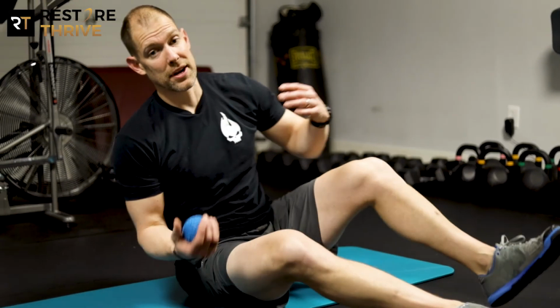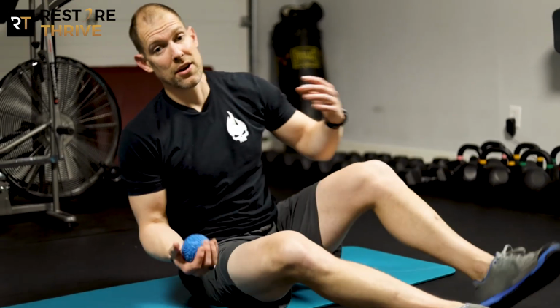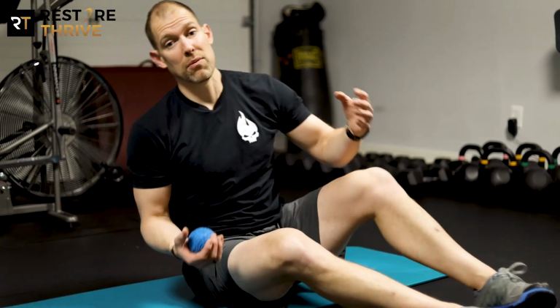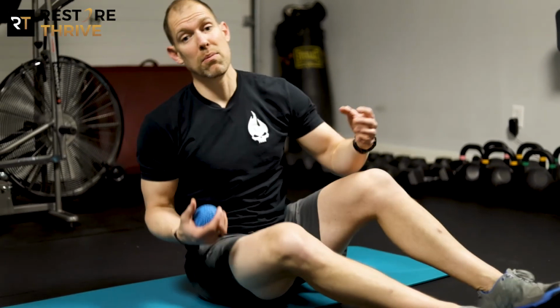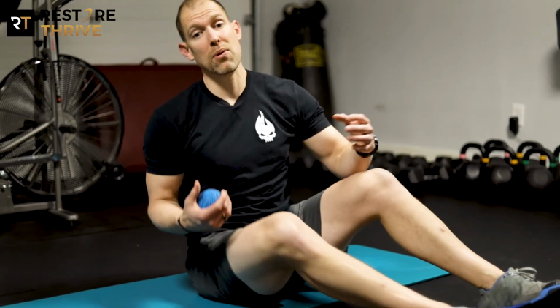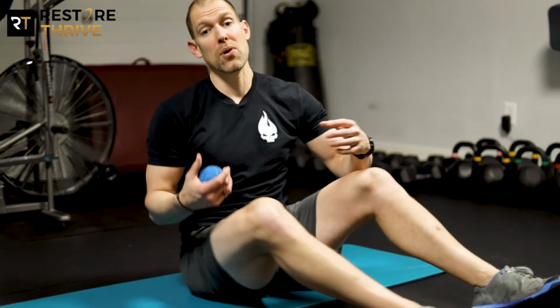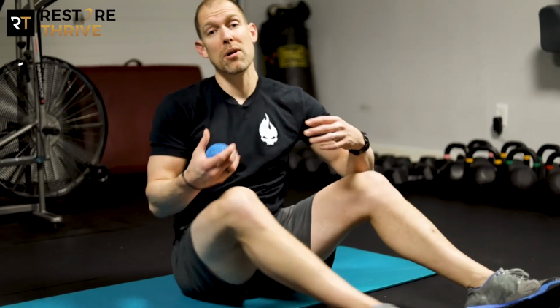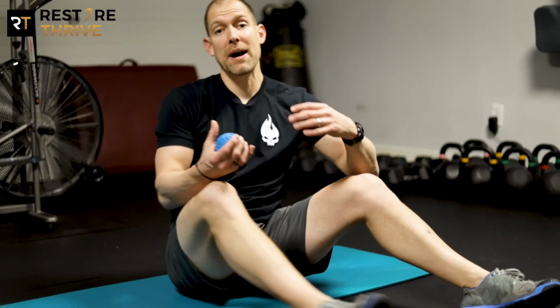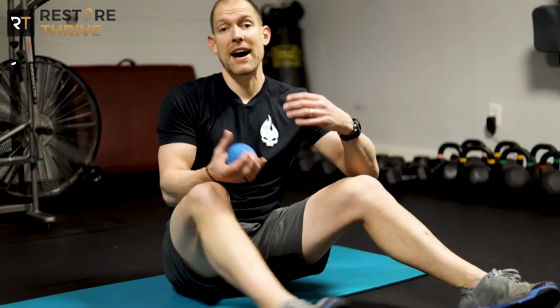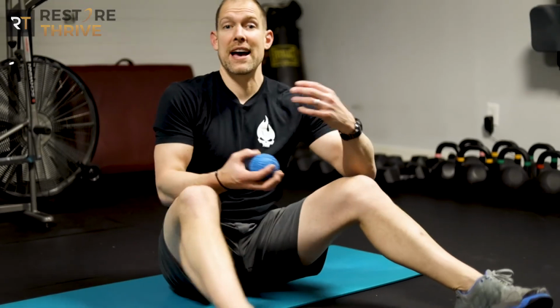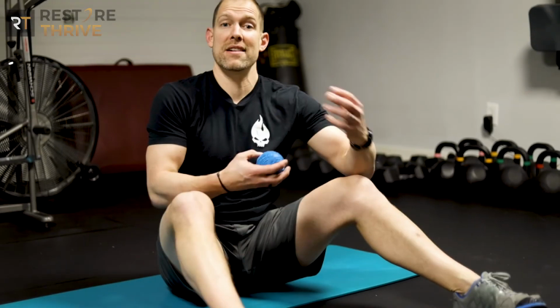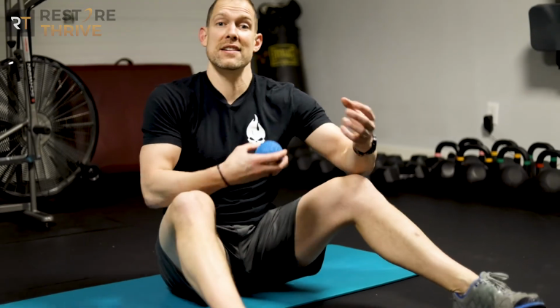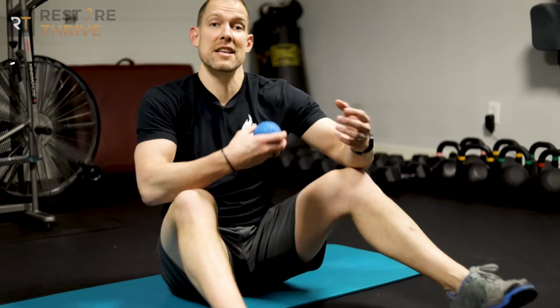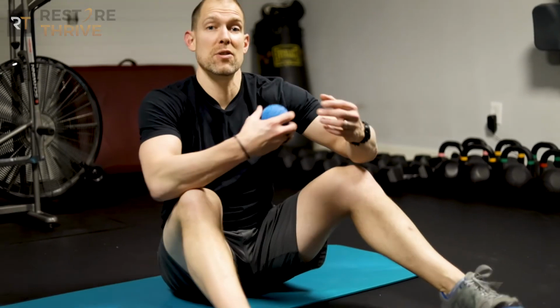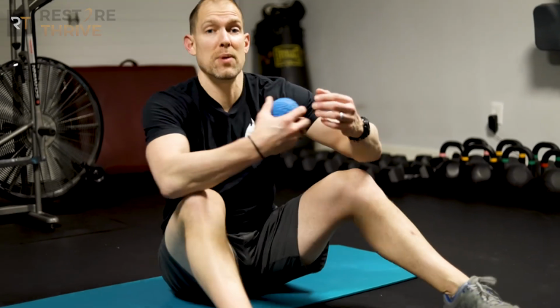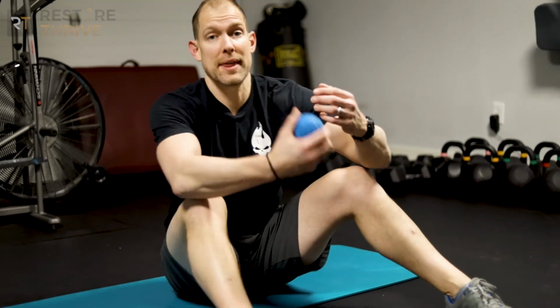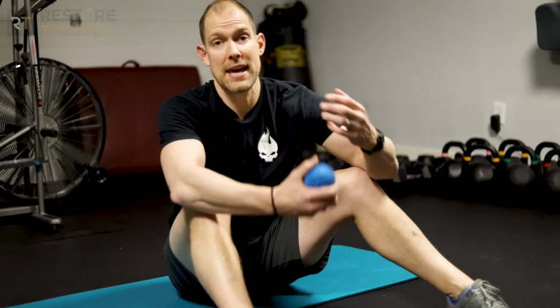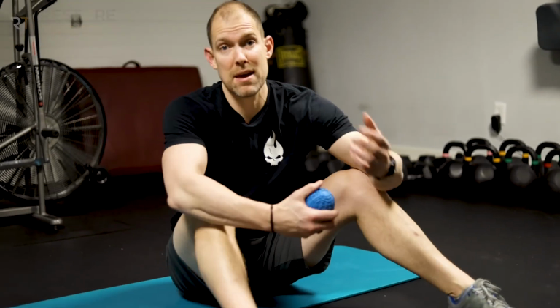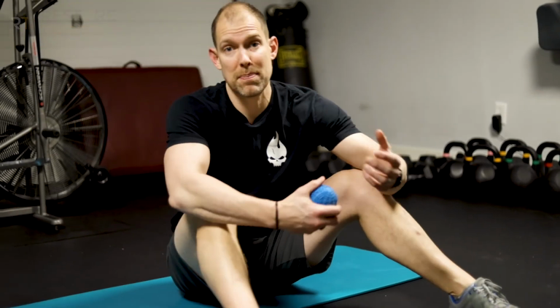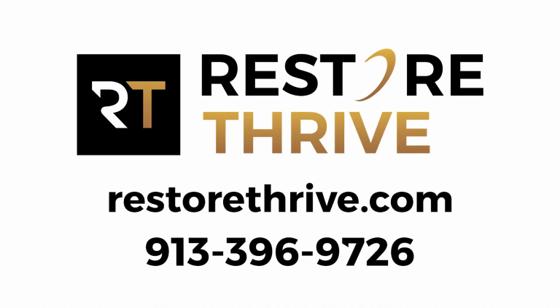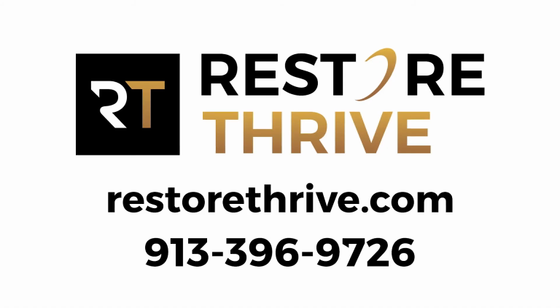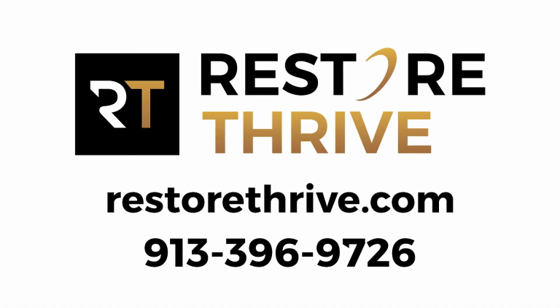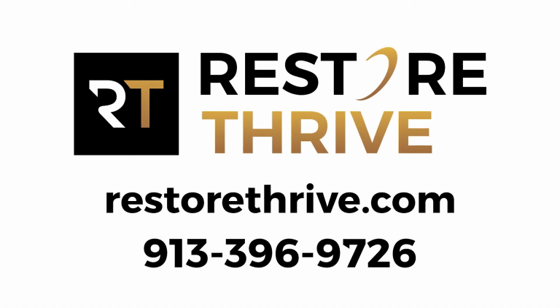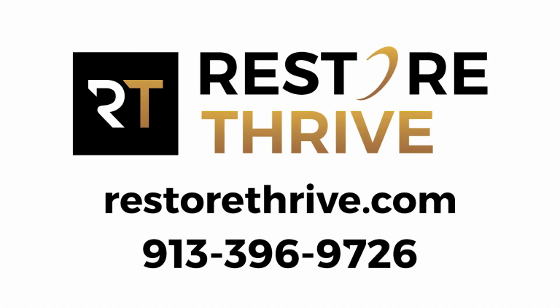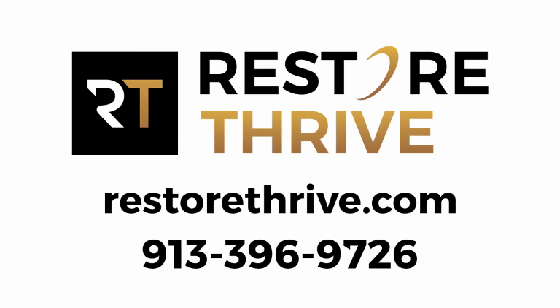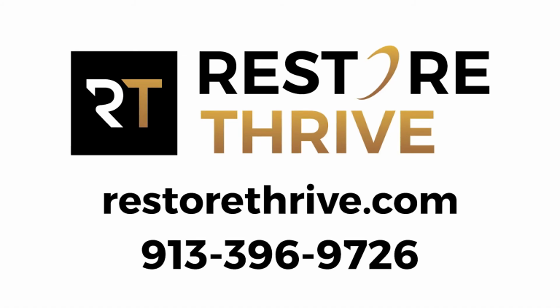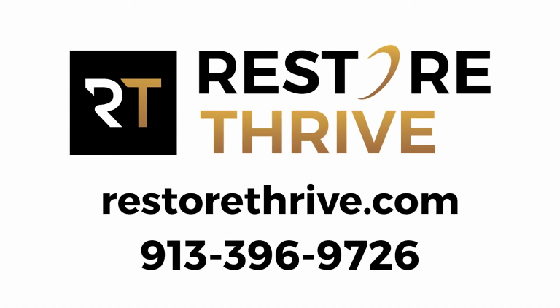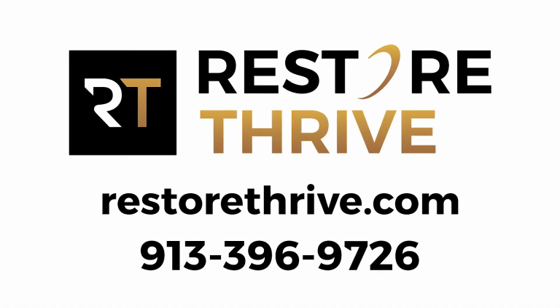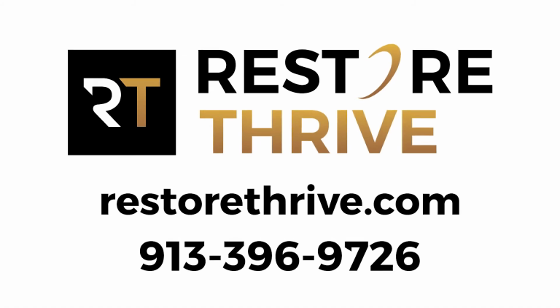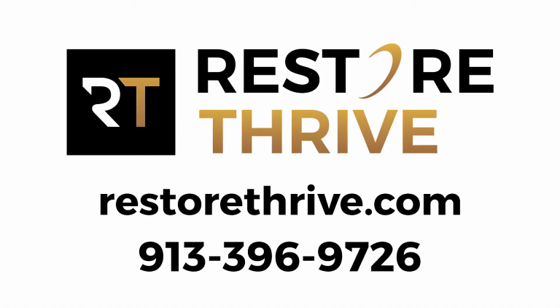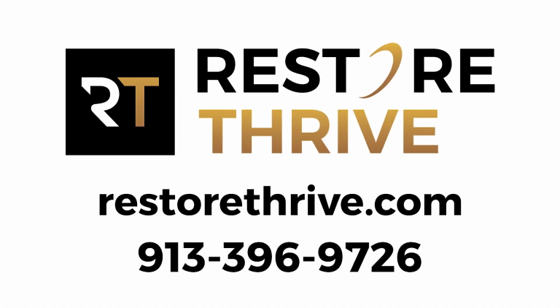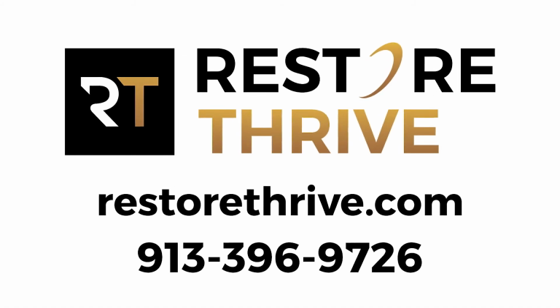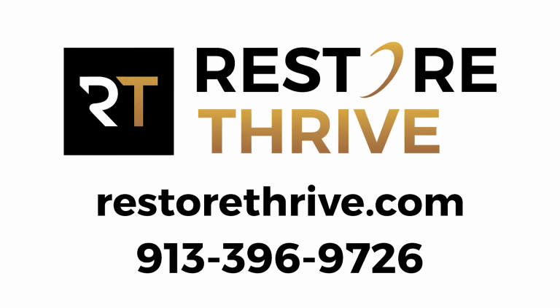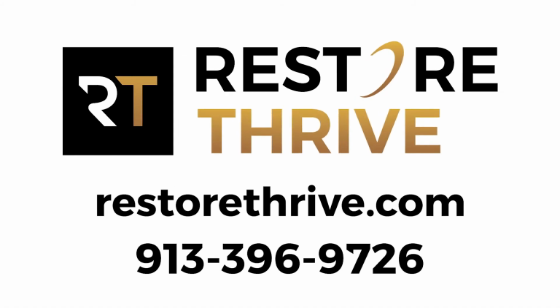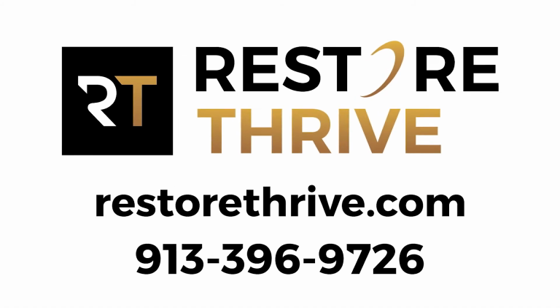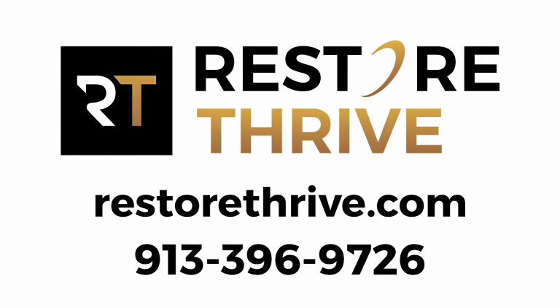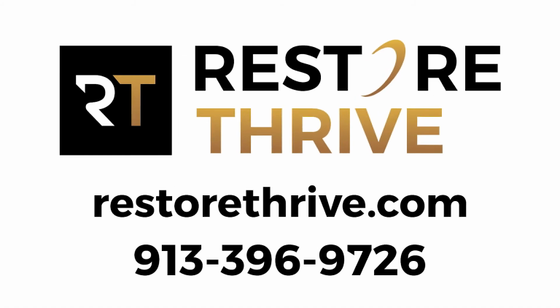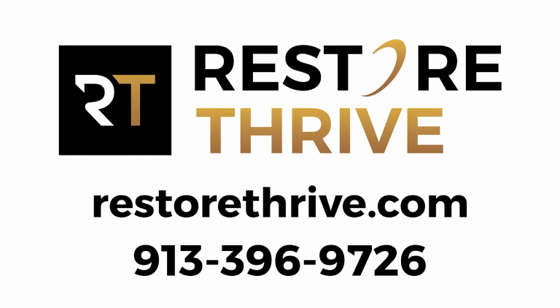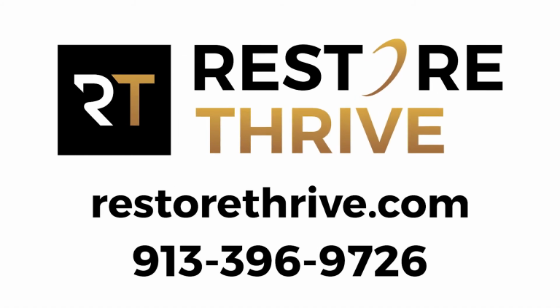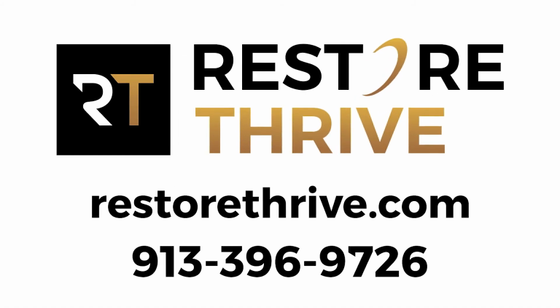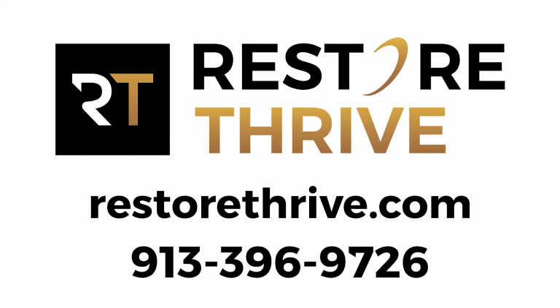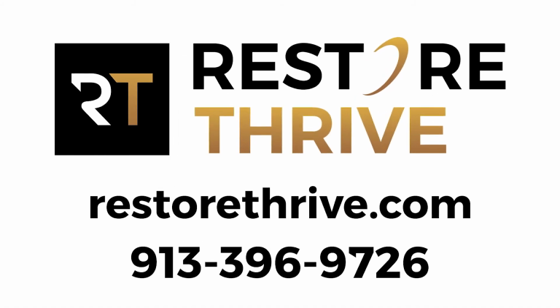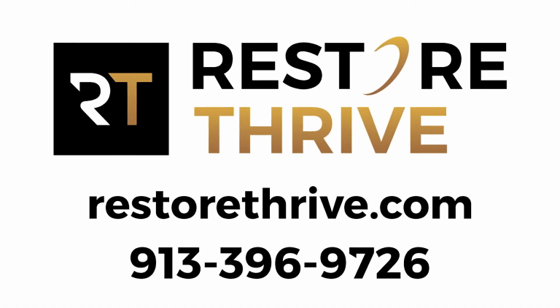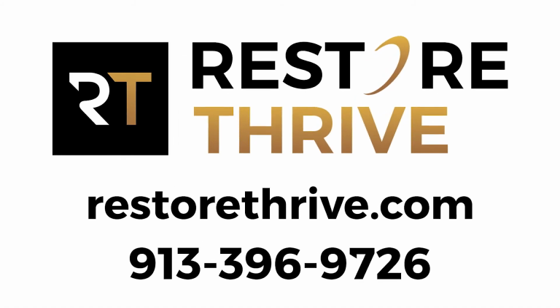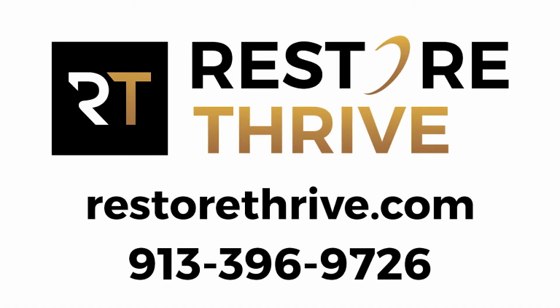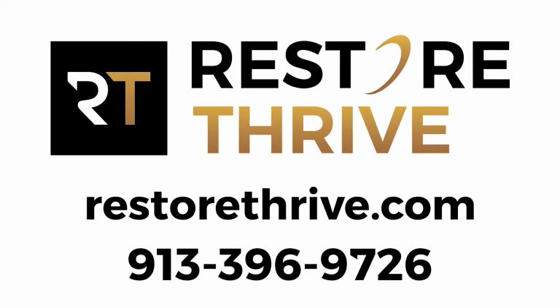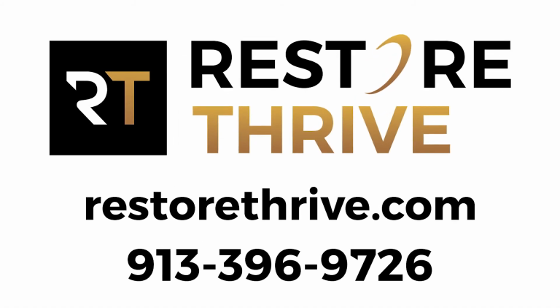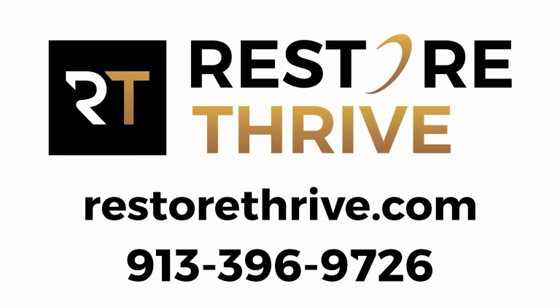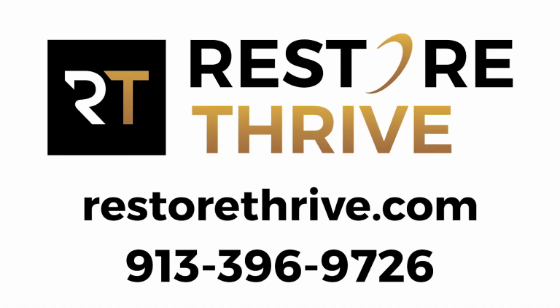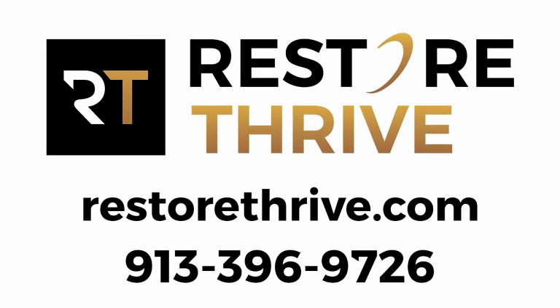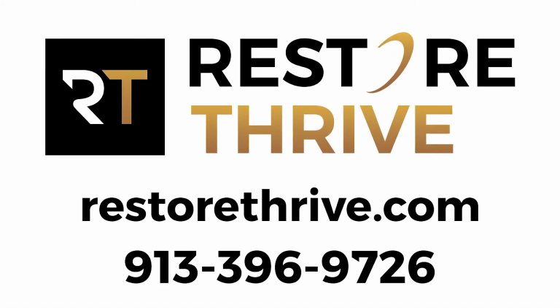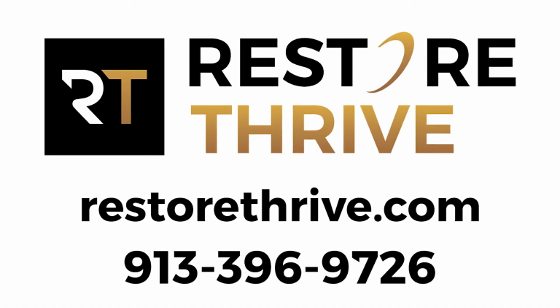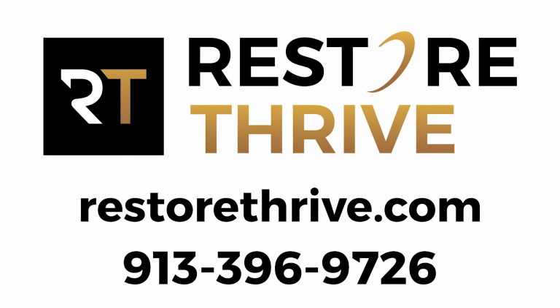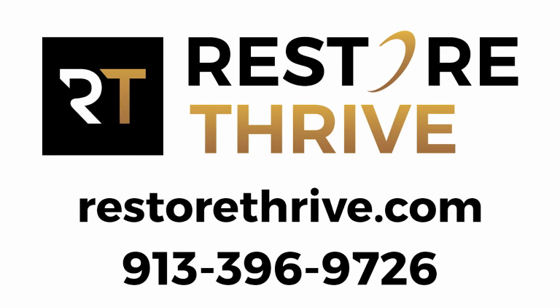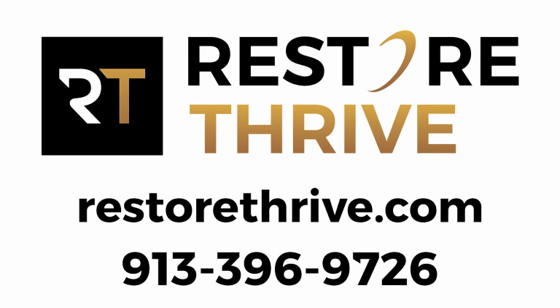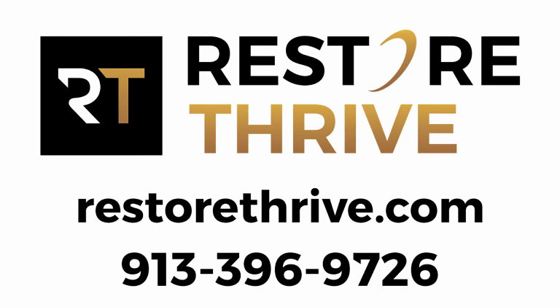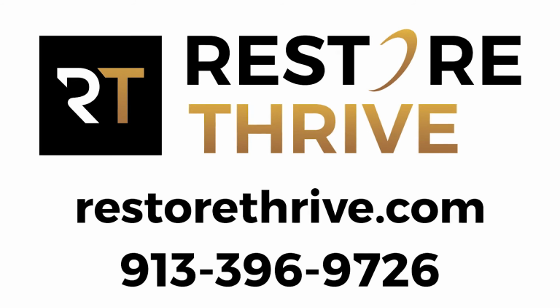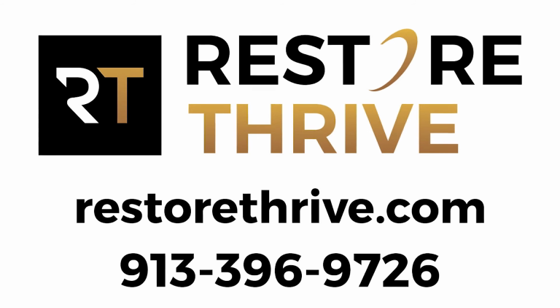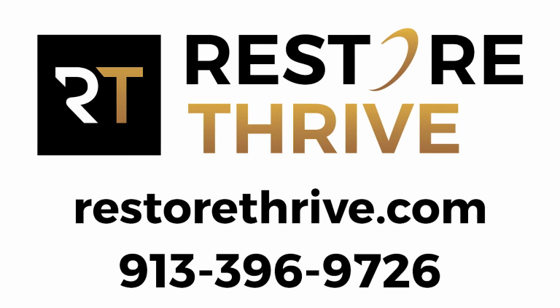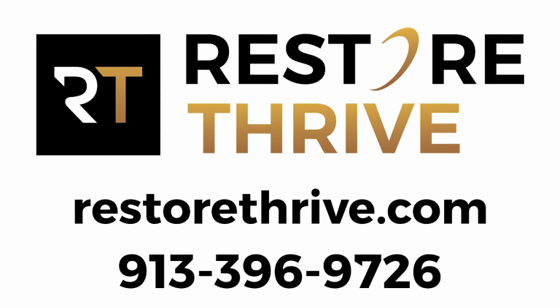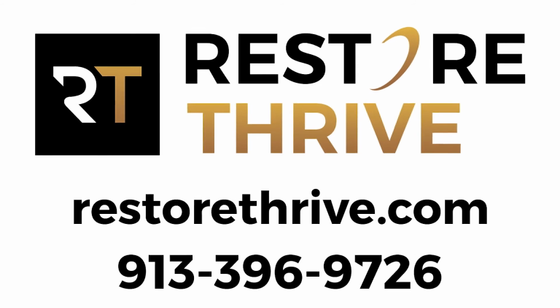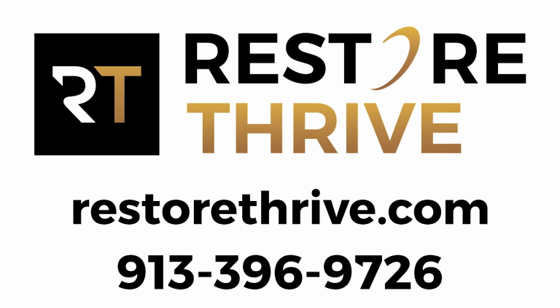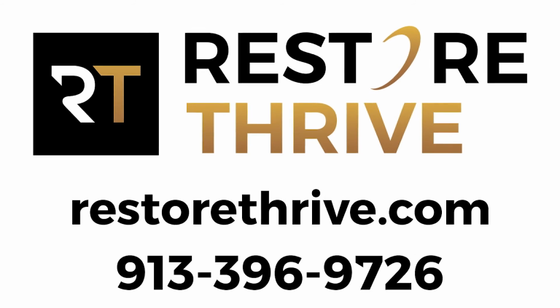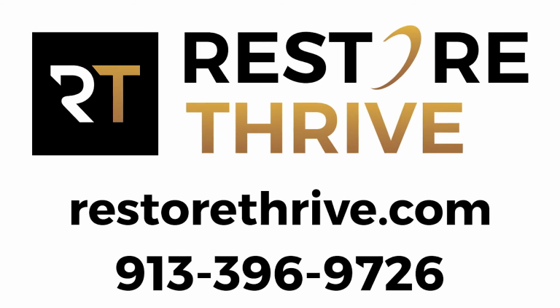If you want to know more about how to deal with hip, knee, or low back related issues, you can find us on our website at restorethrive.com.